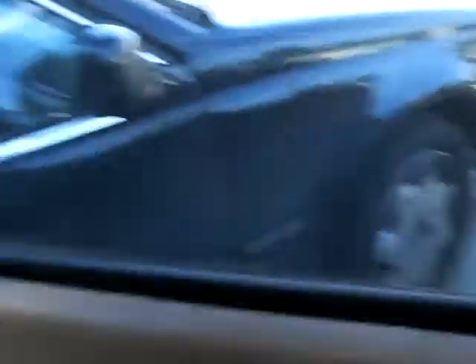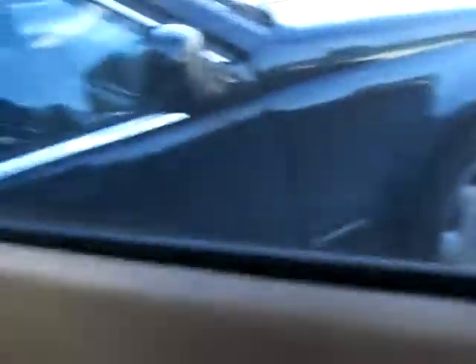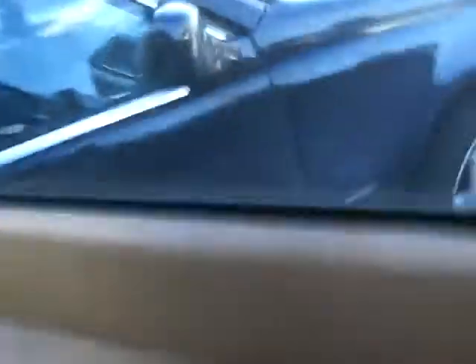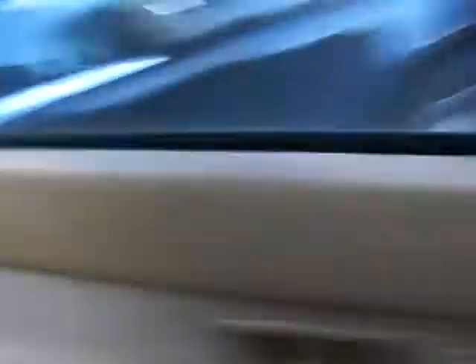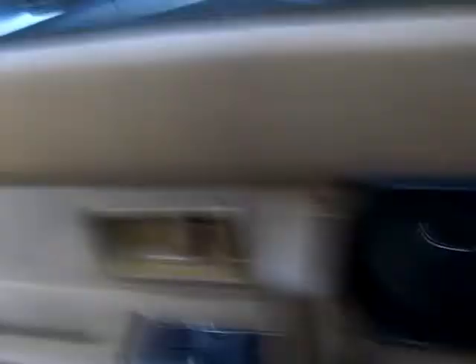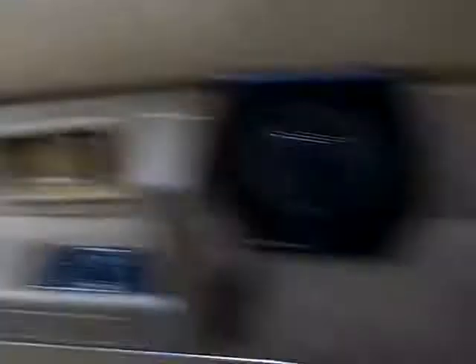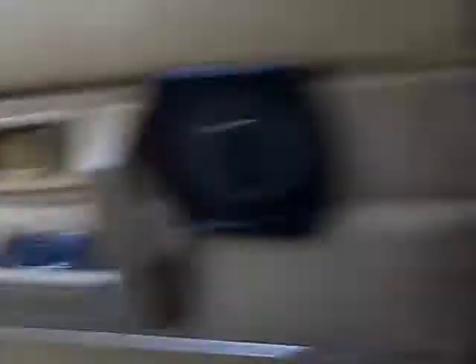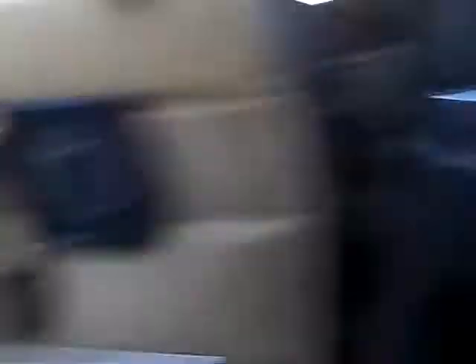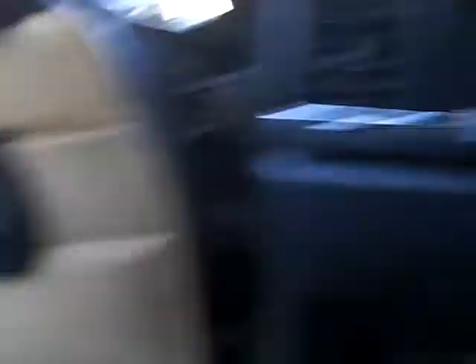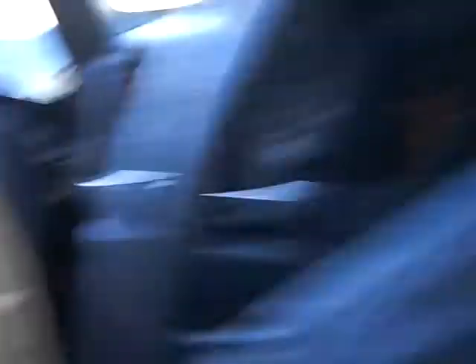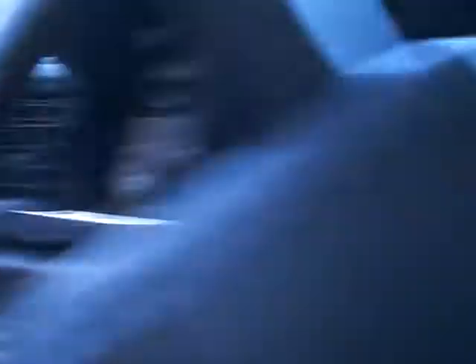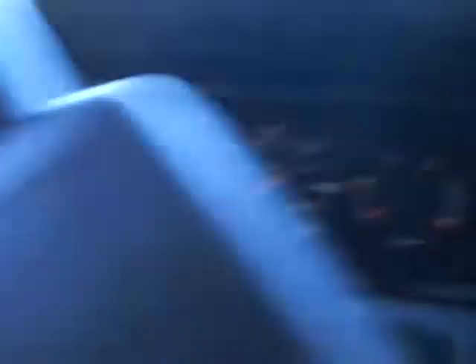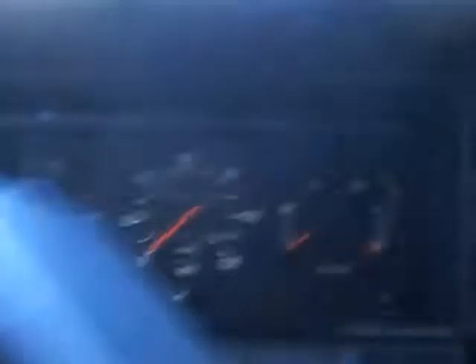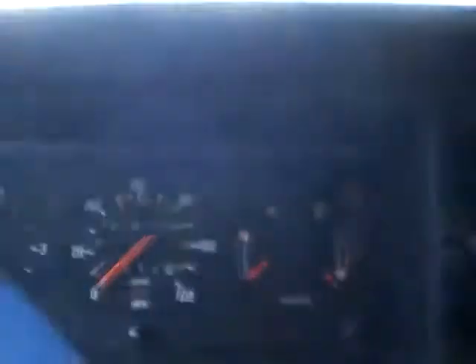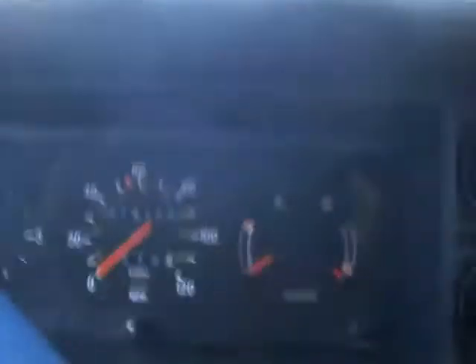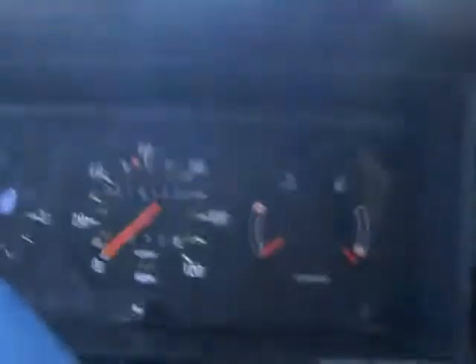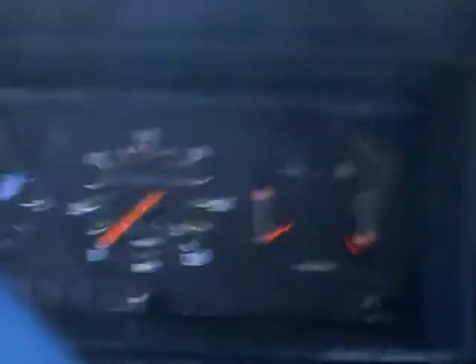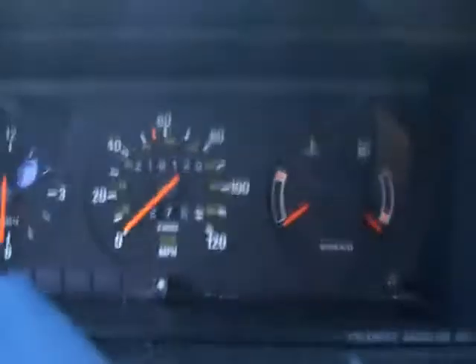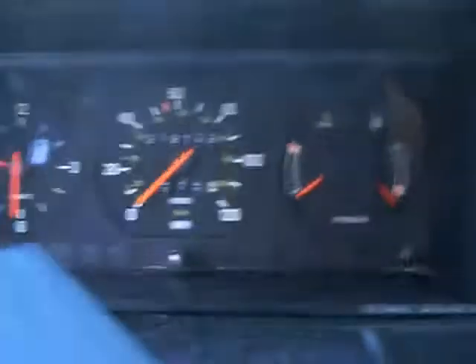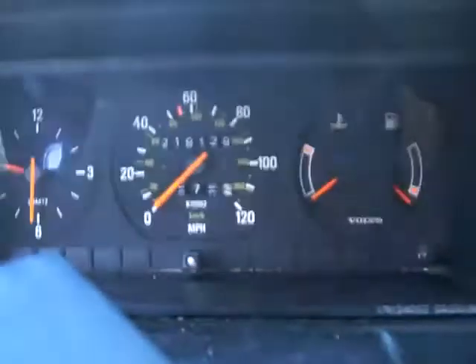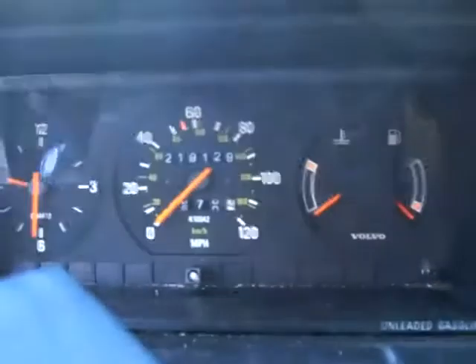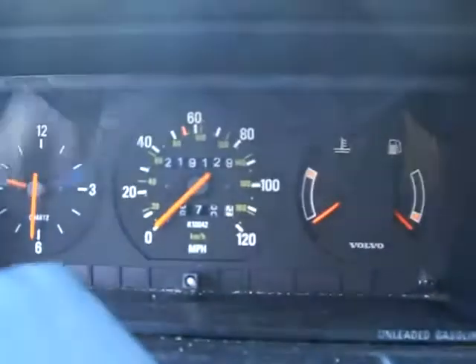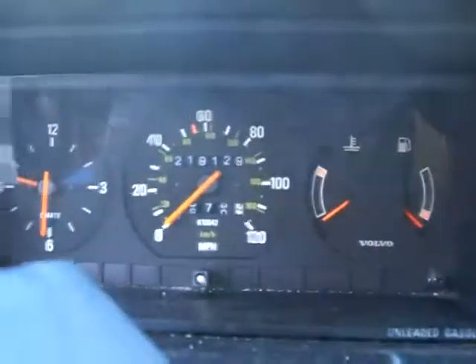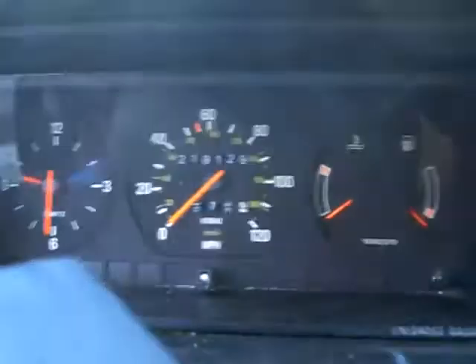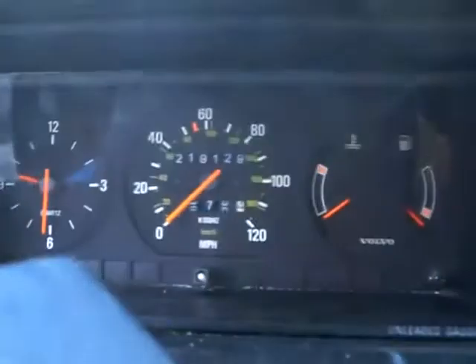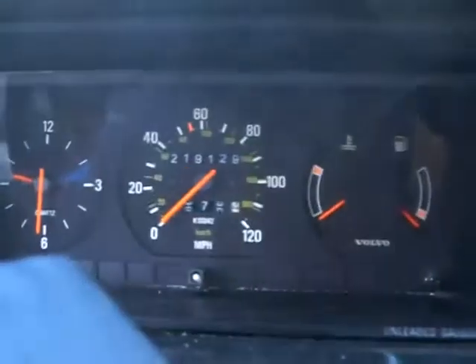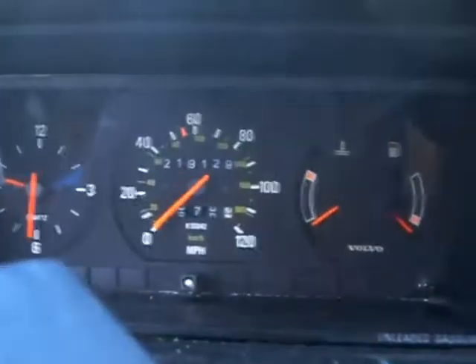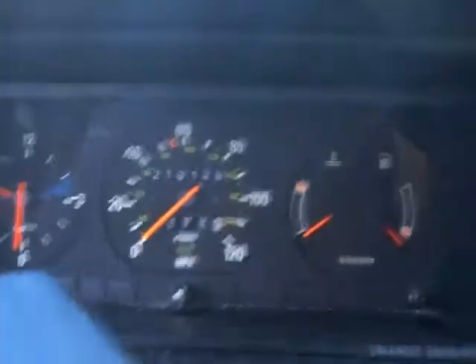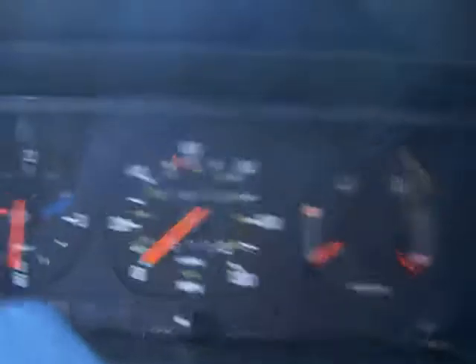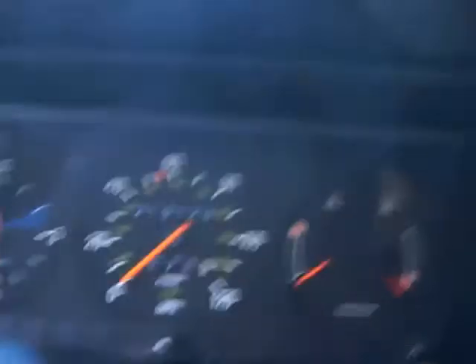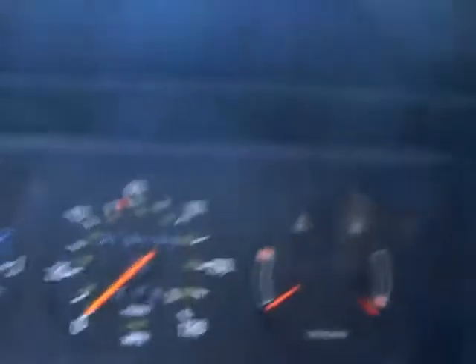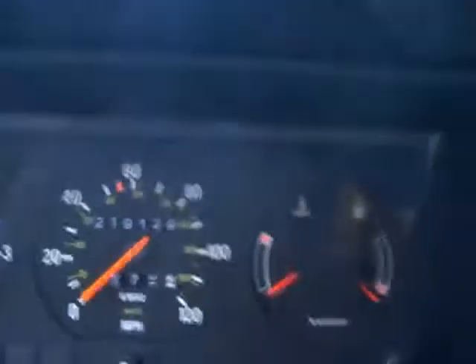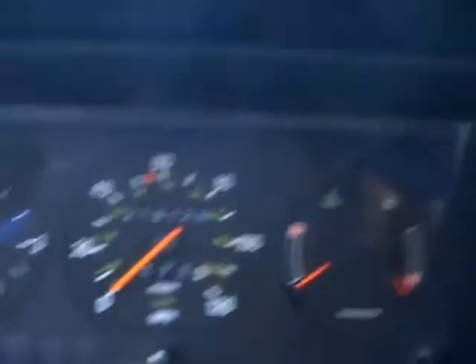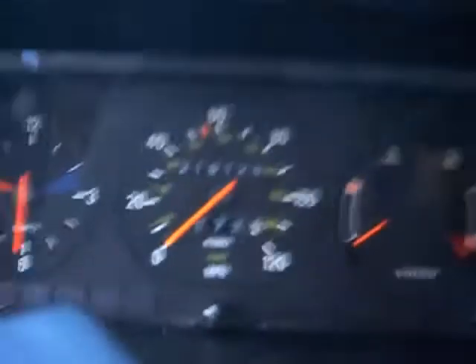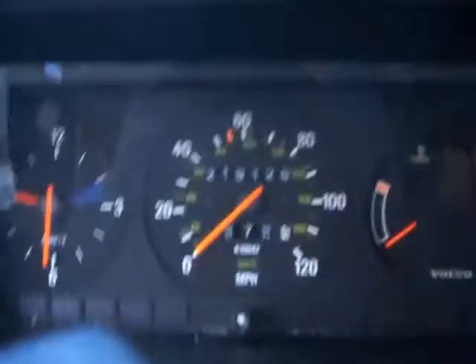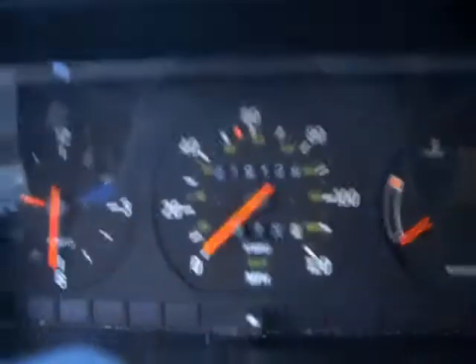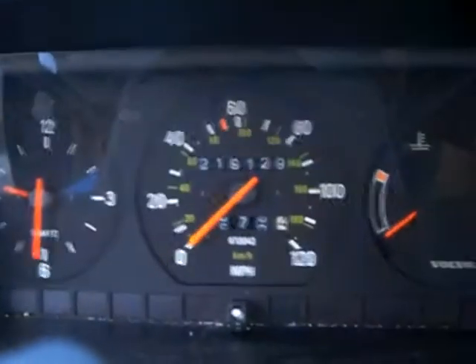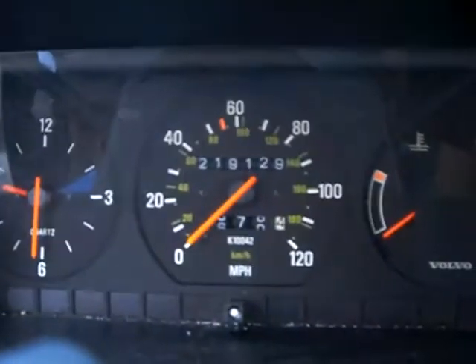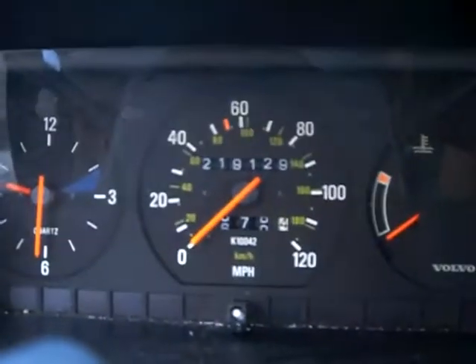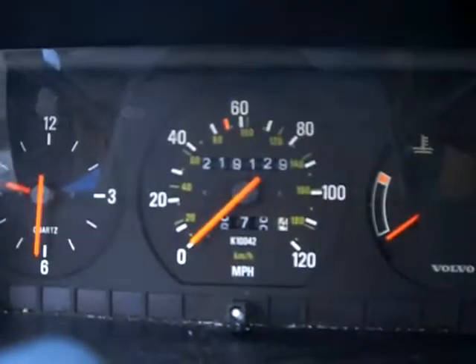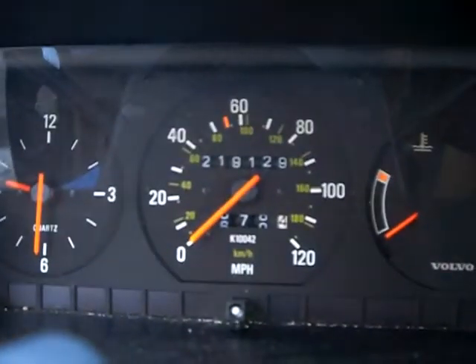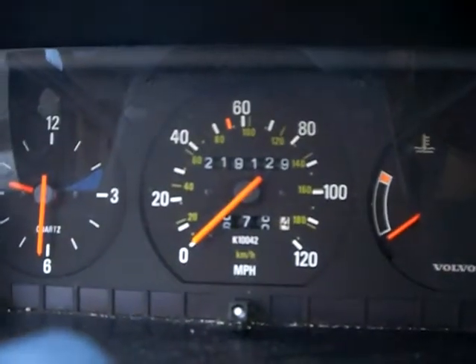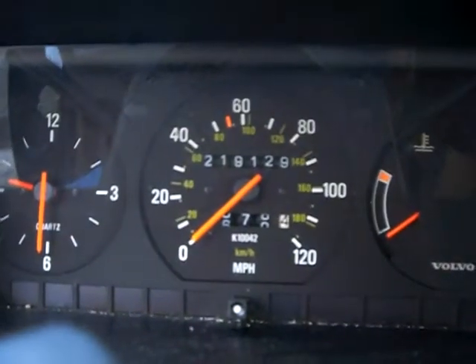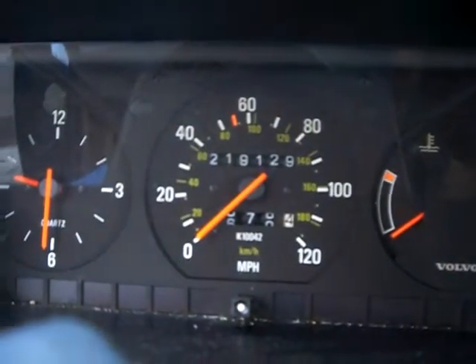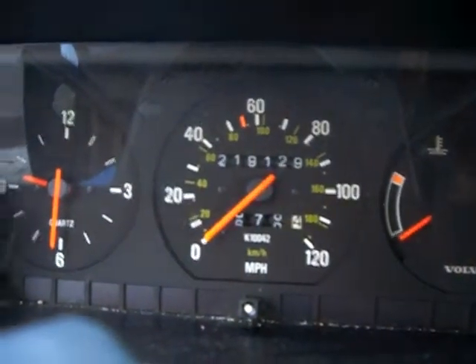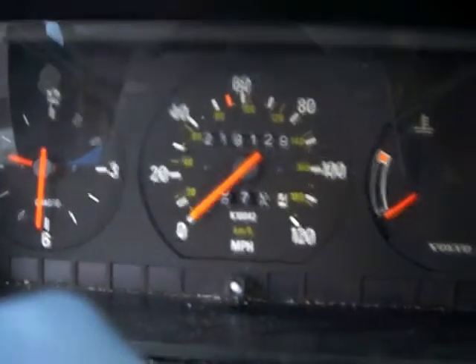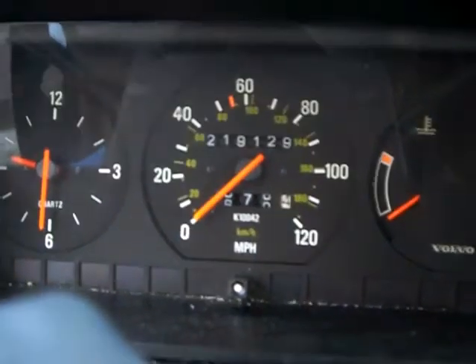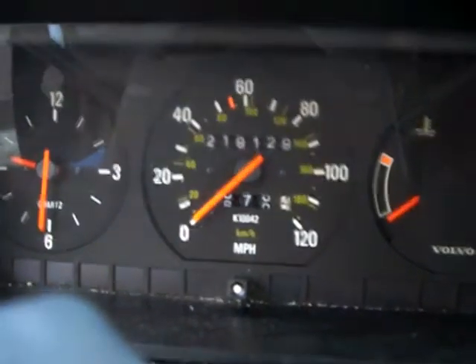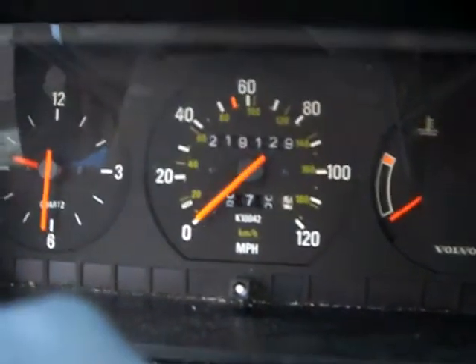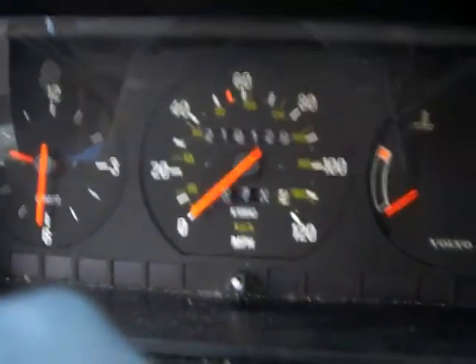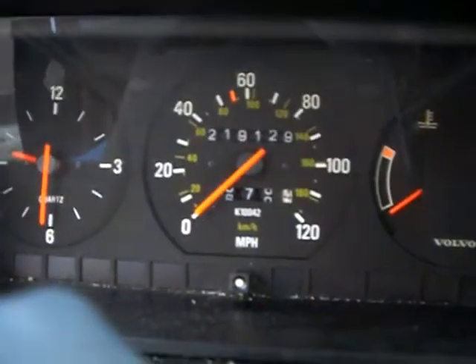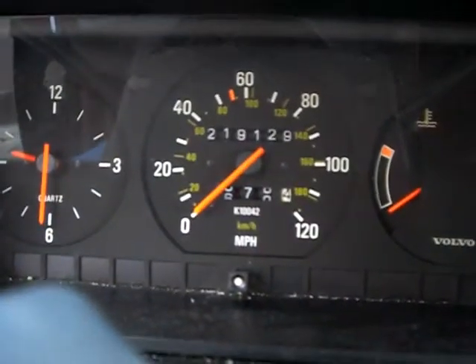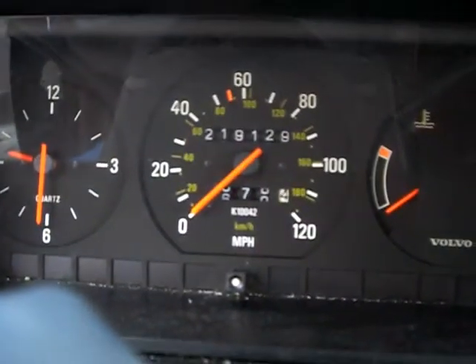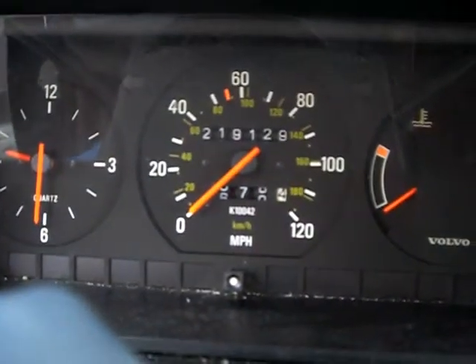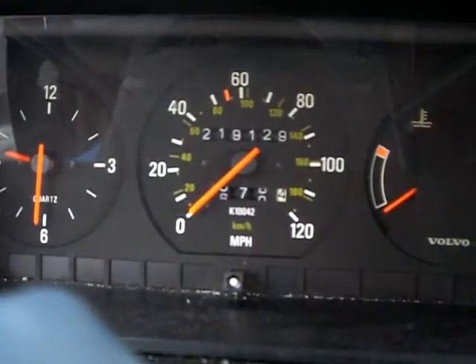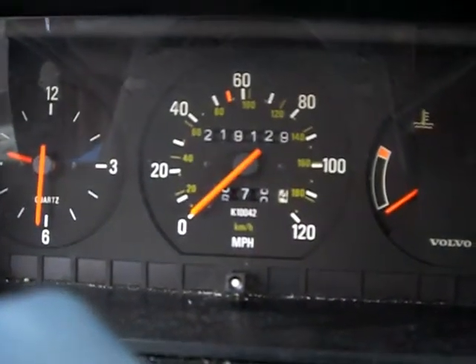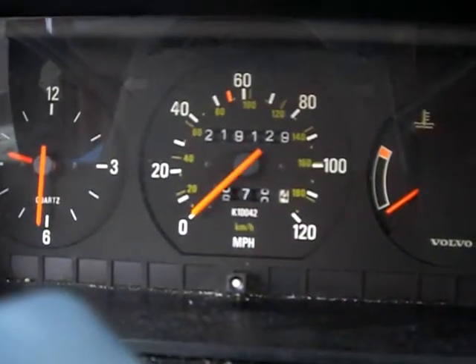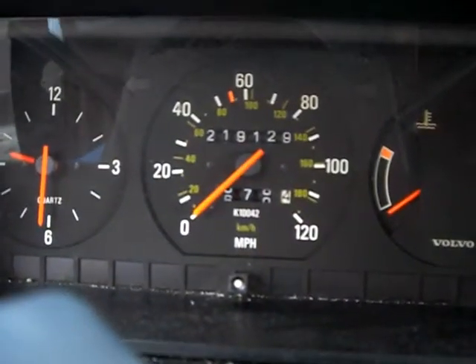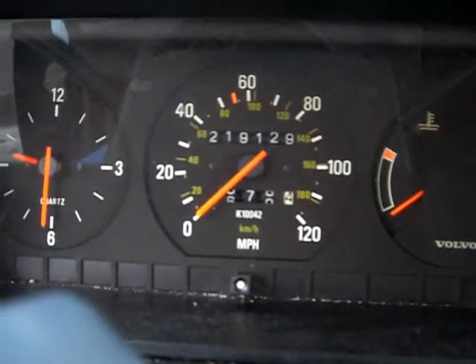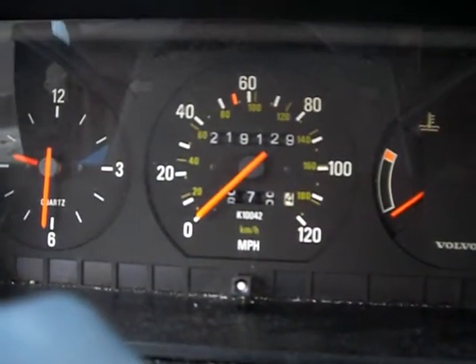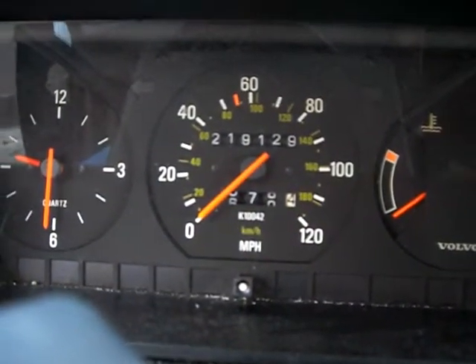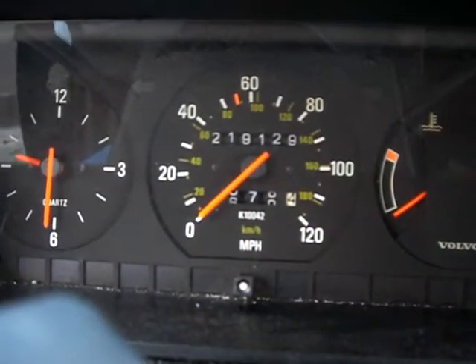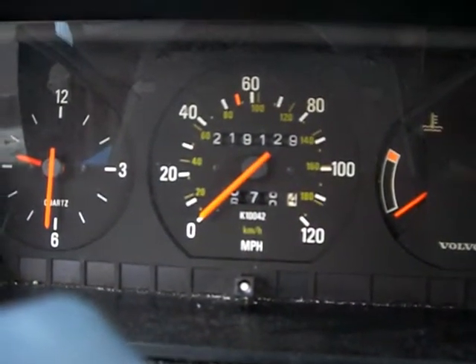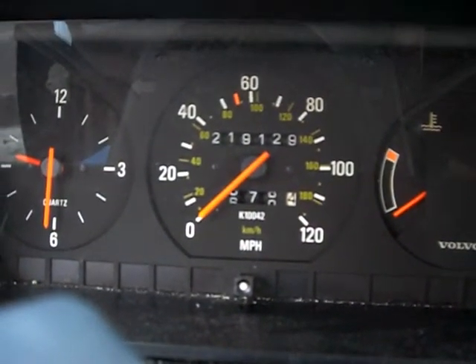Let's check for mileage — 219,129 miles.